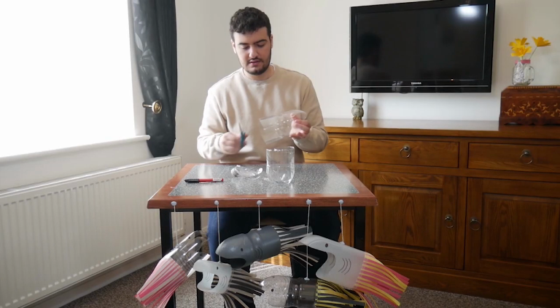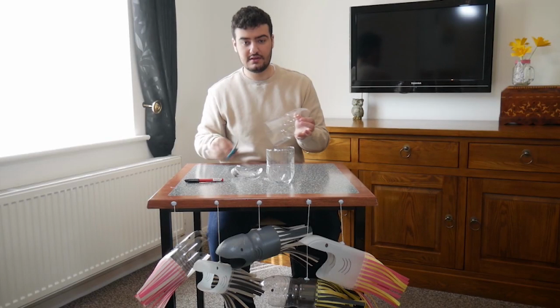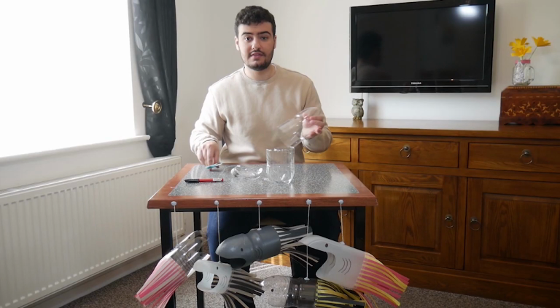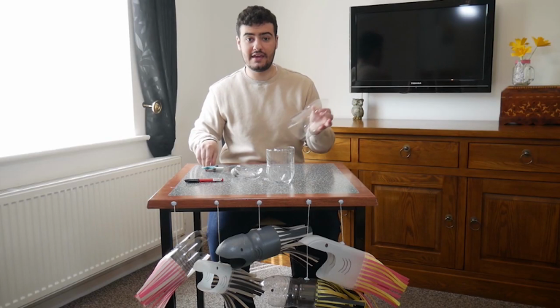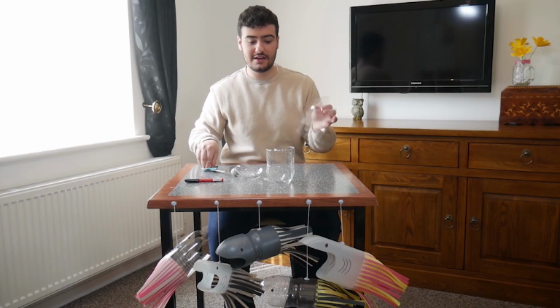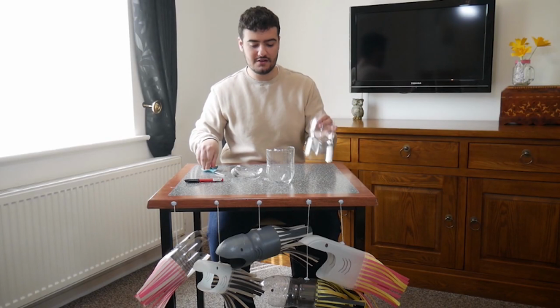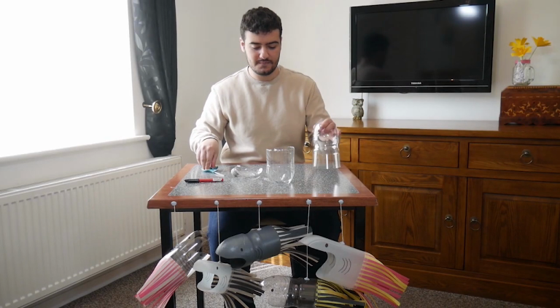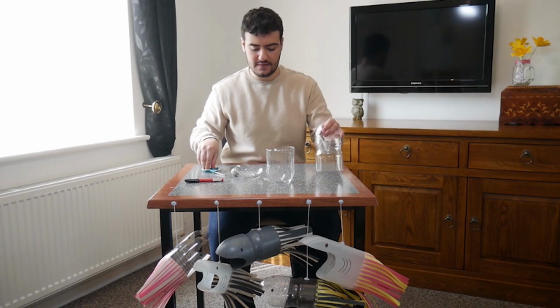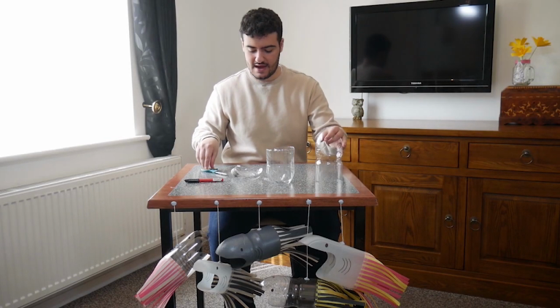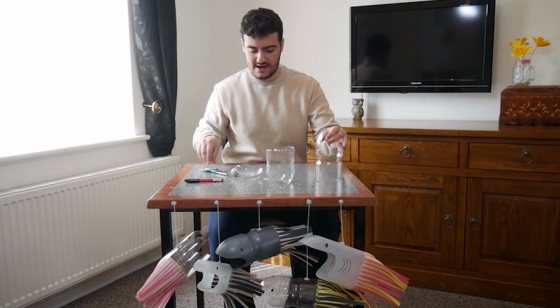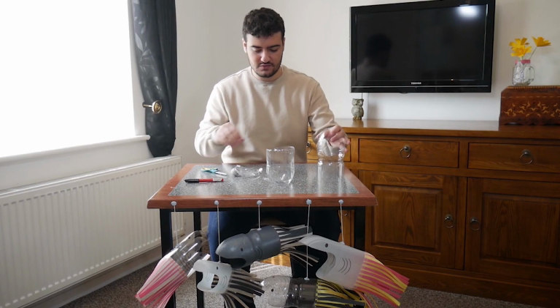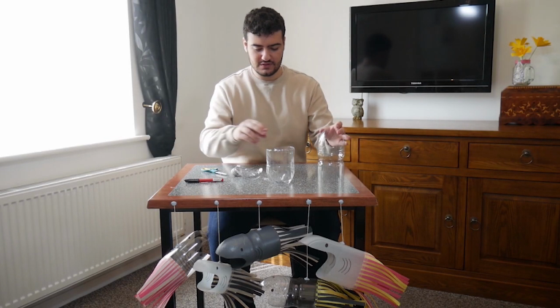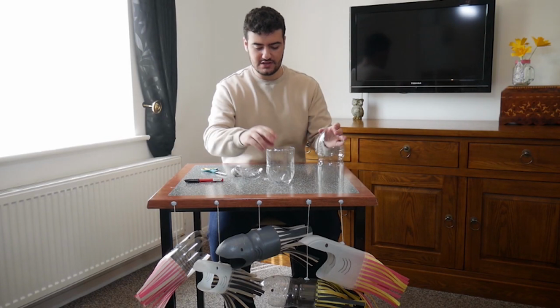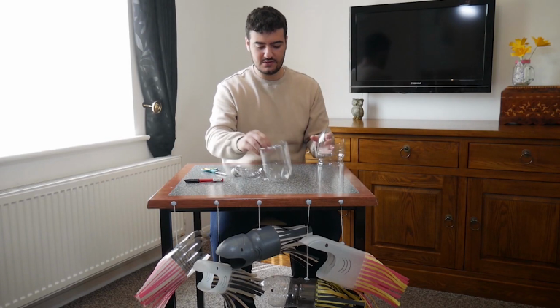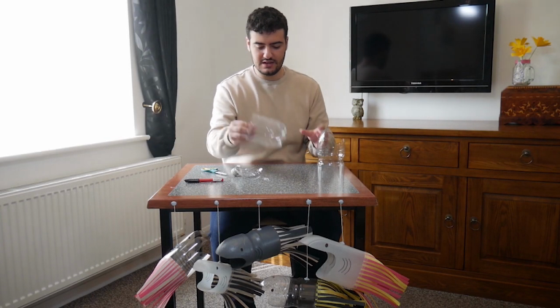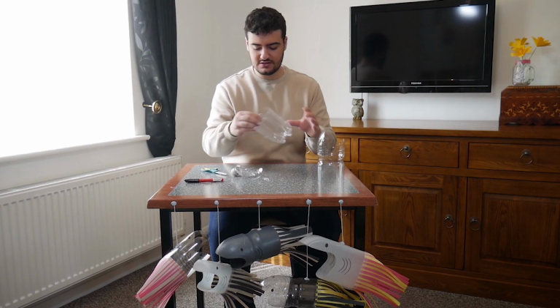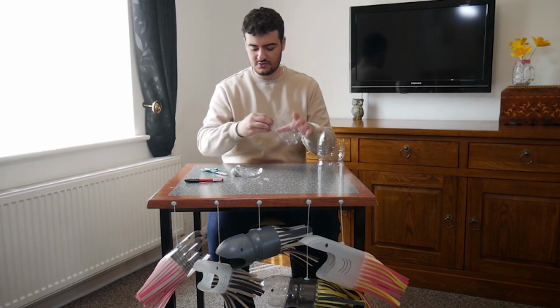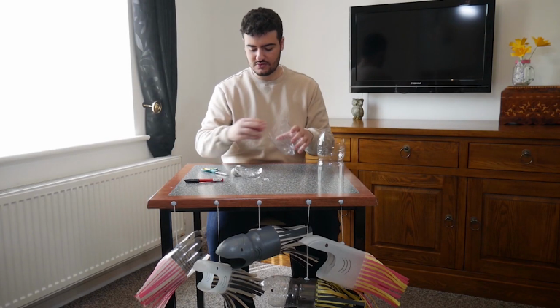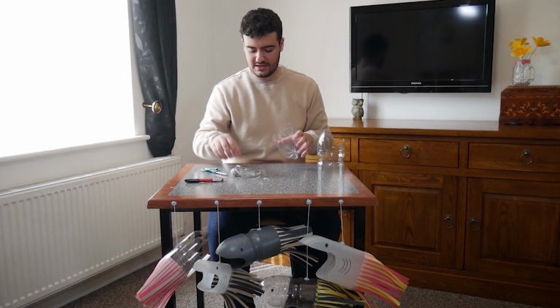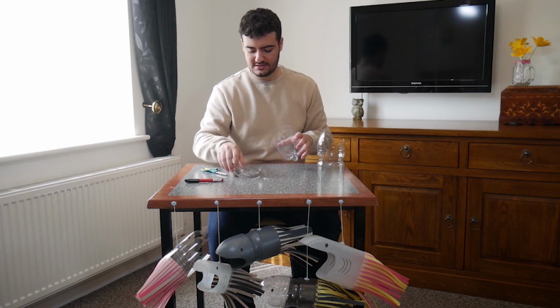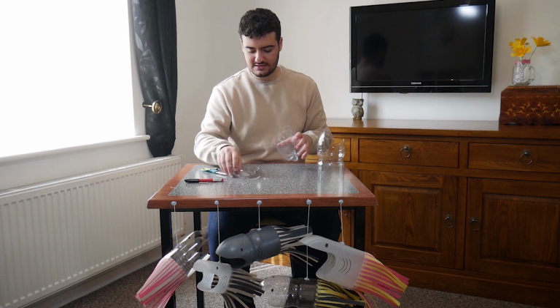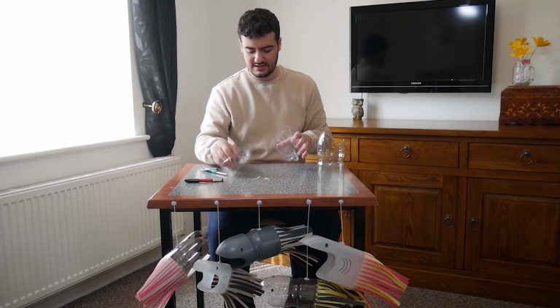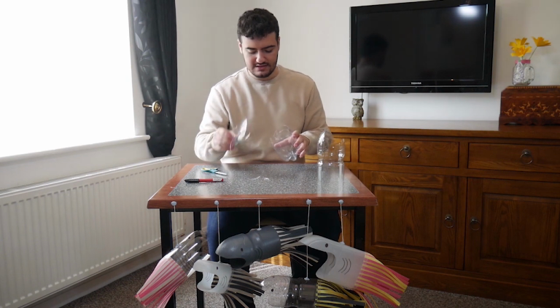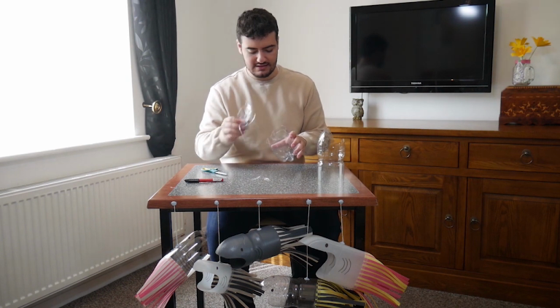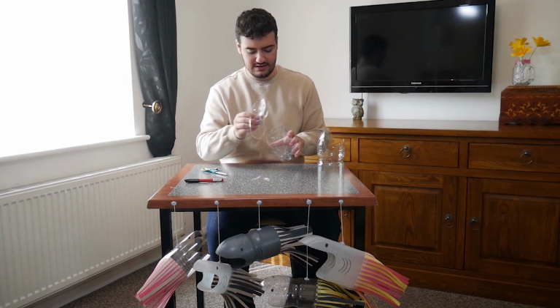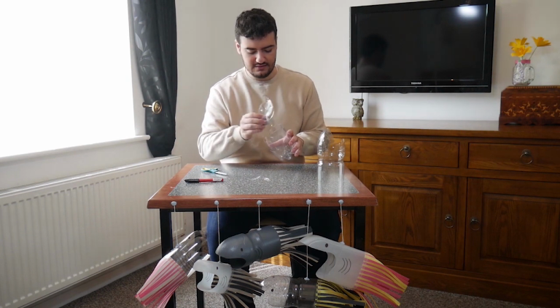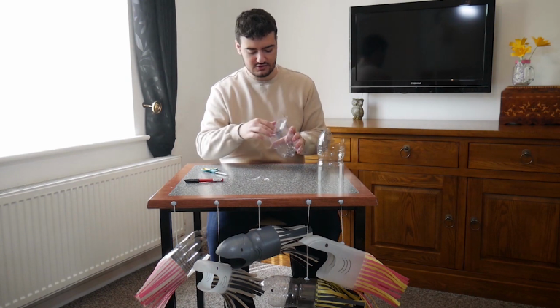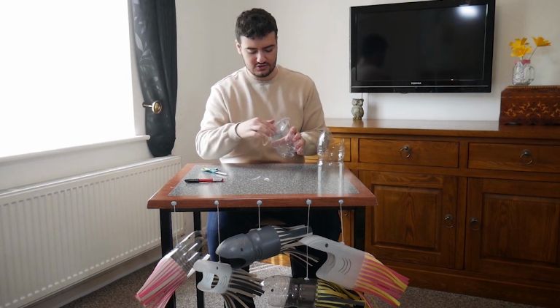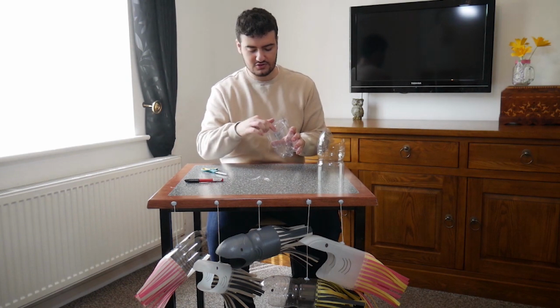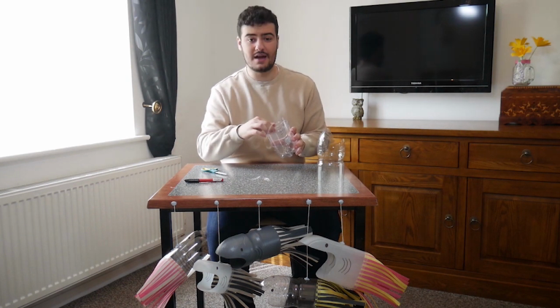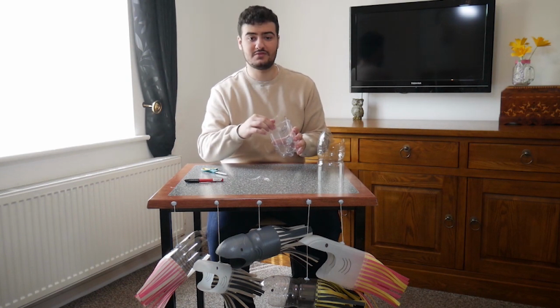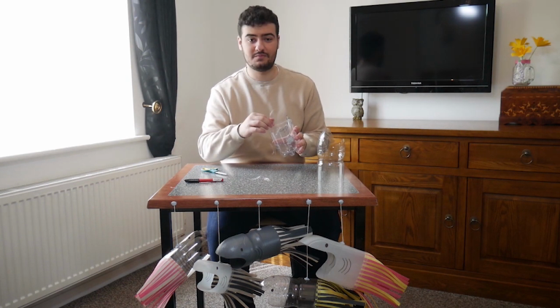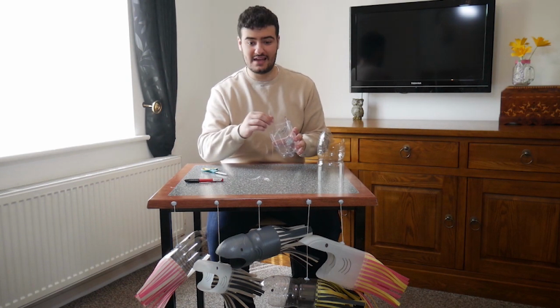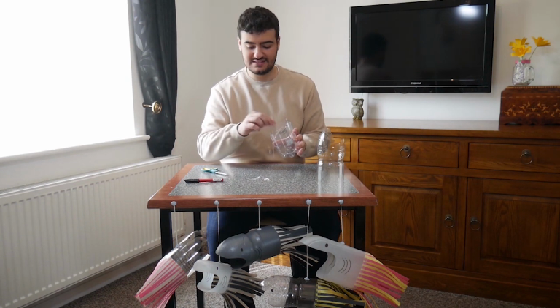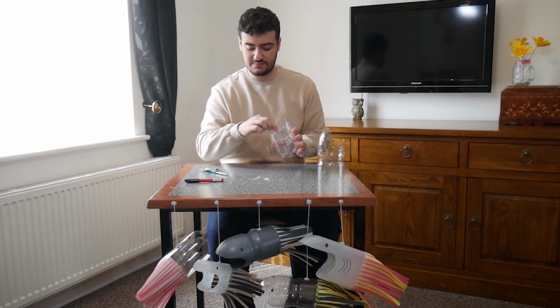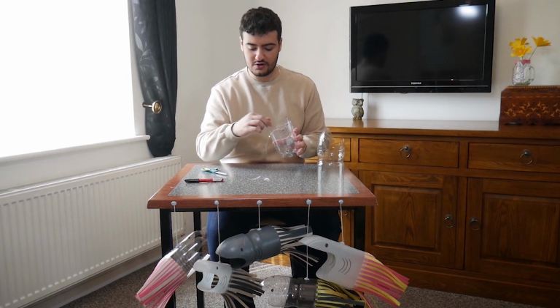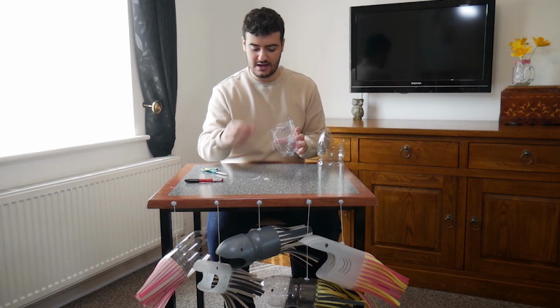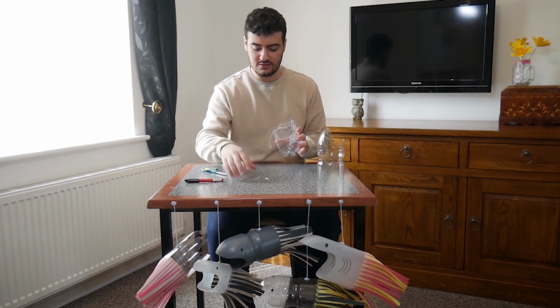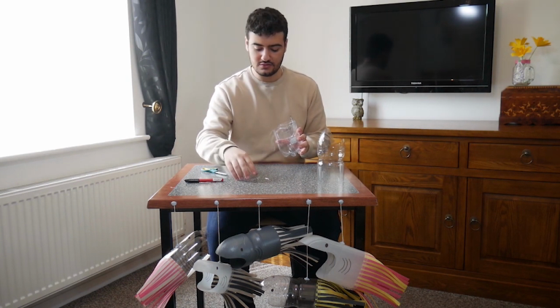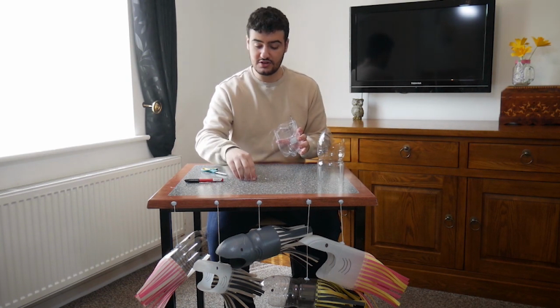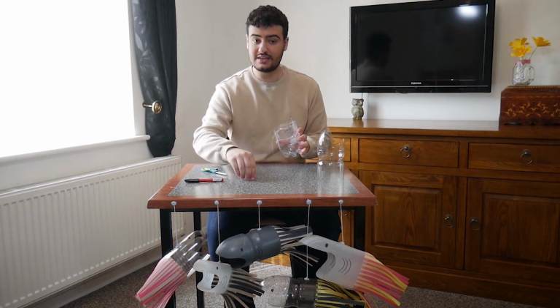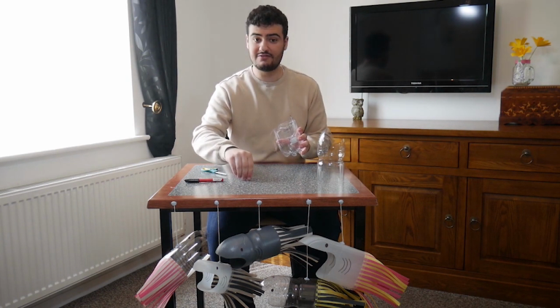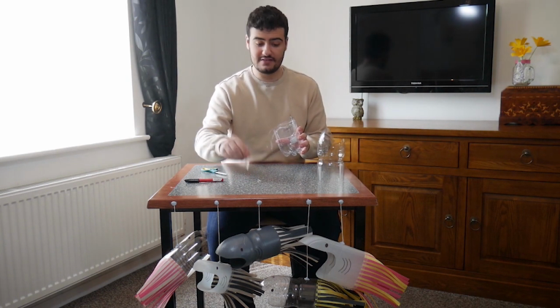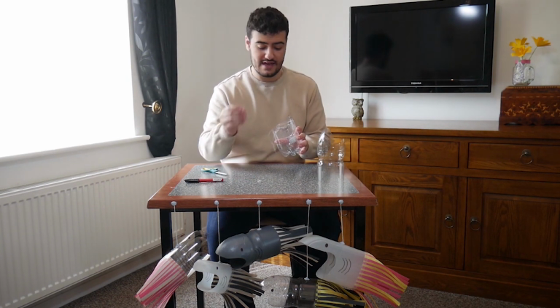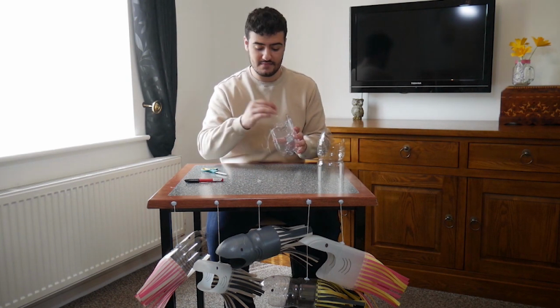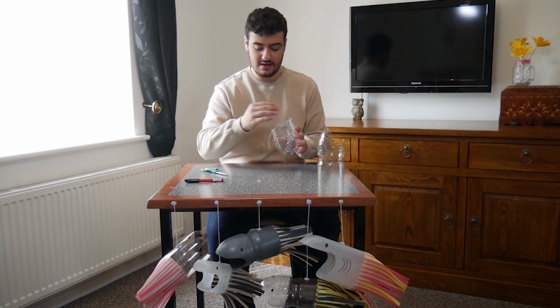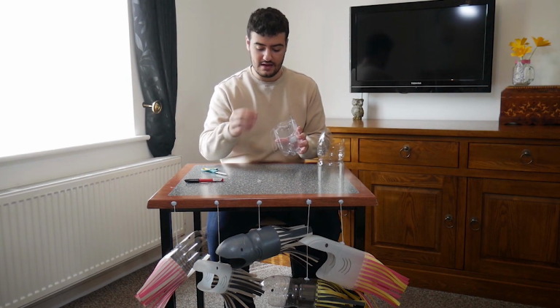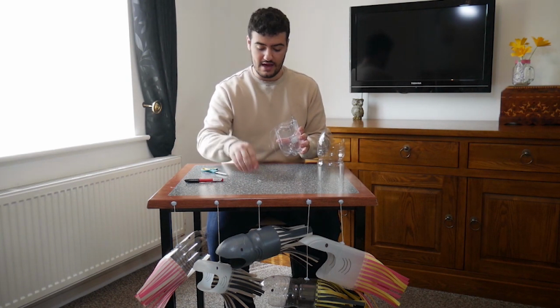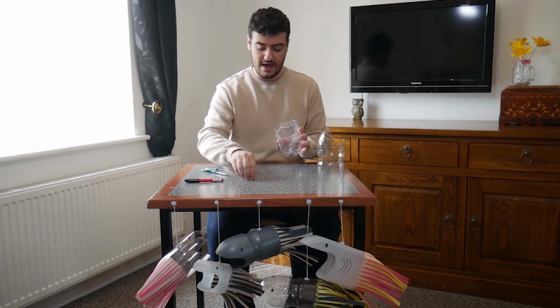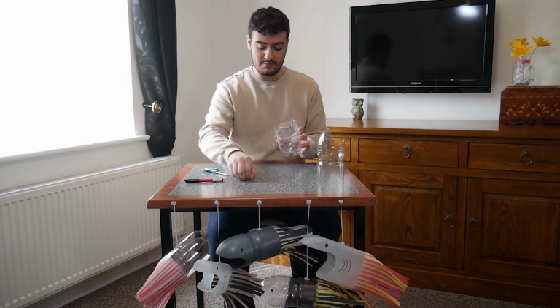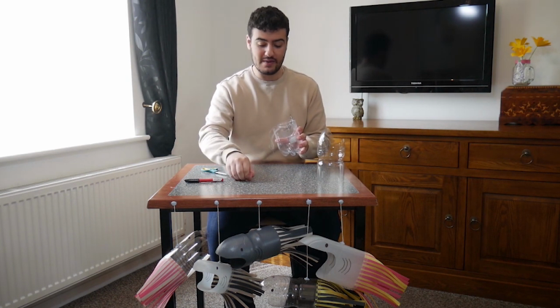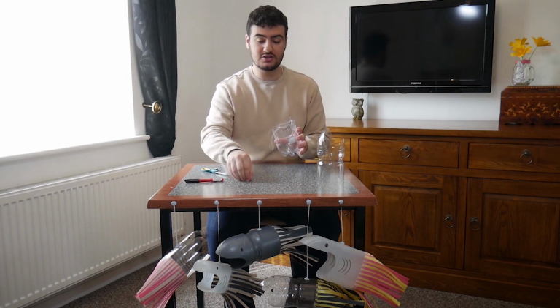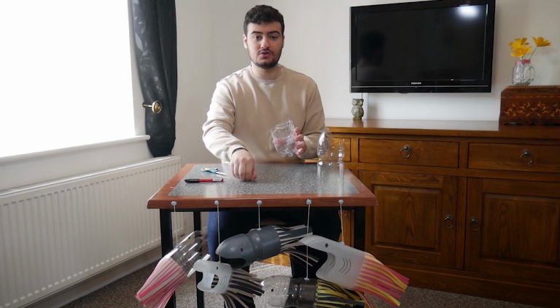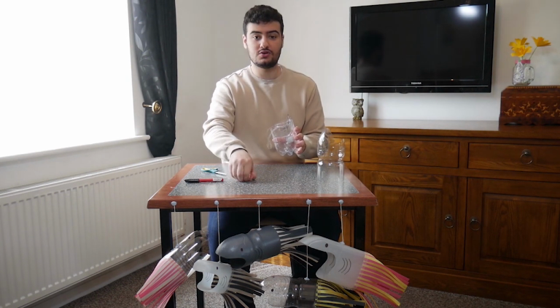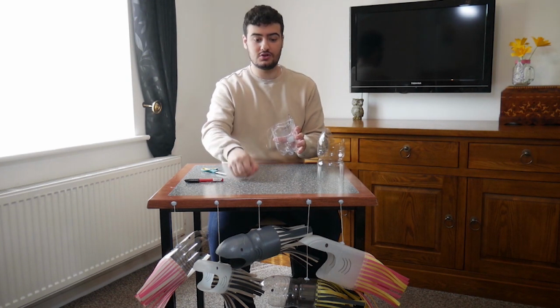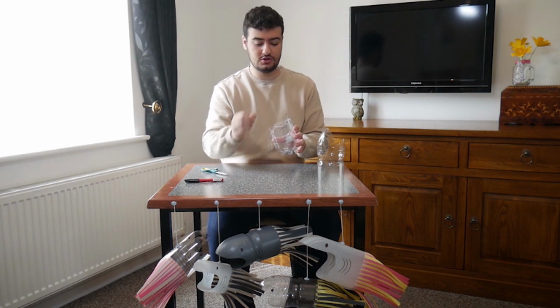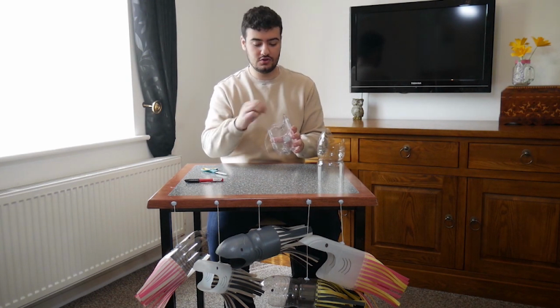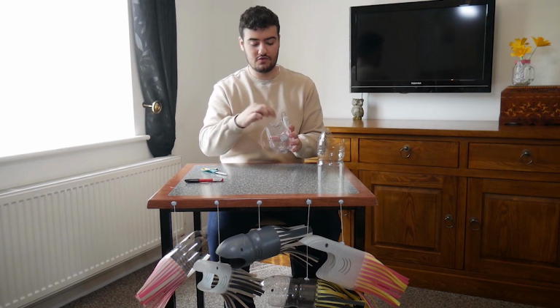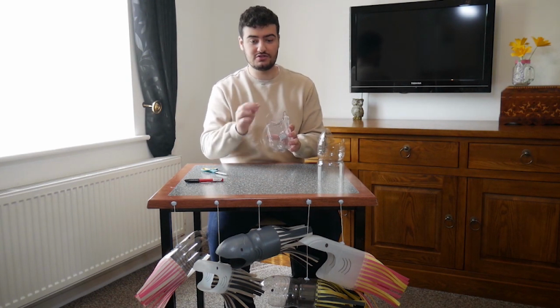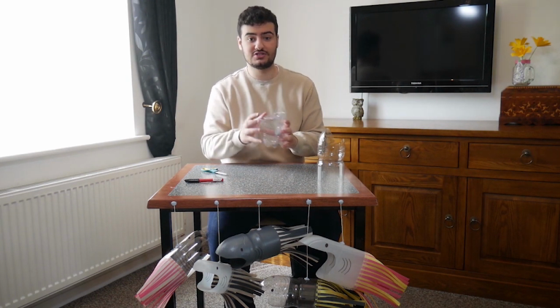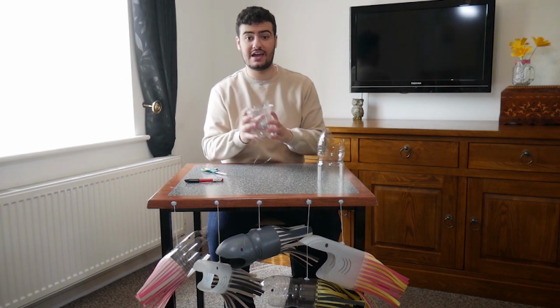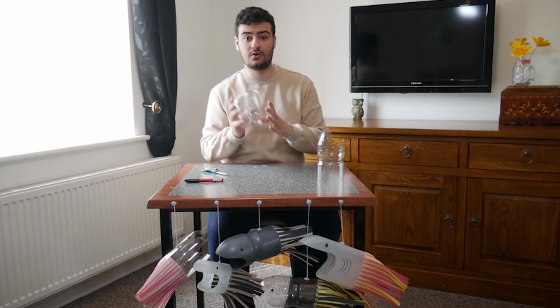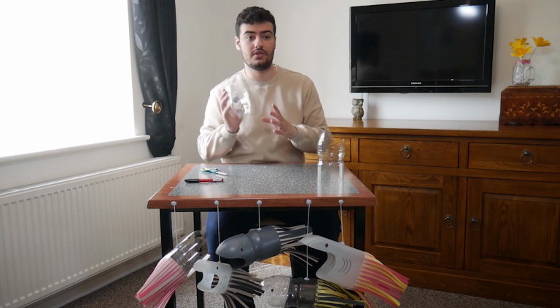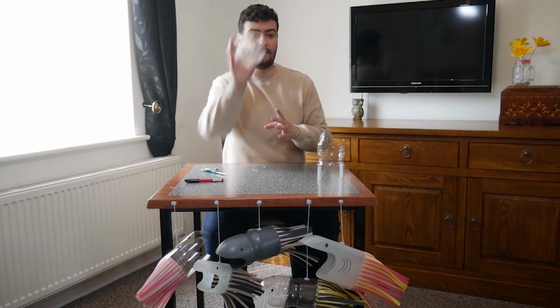There you go. And we don't need all these little scraps of plastic bottle now, so you can get rid of them. But make sure to recycle them.